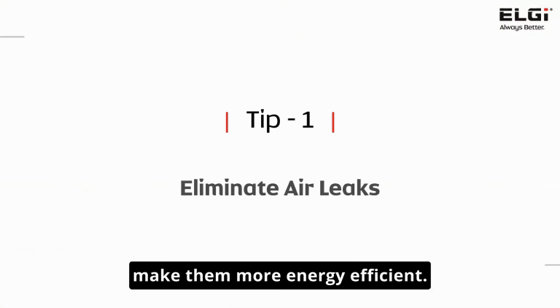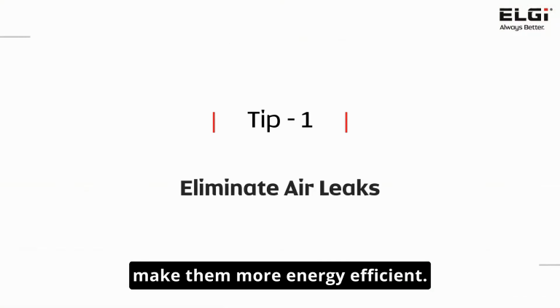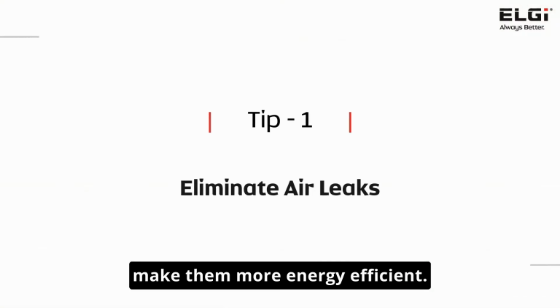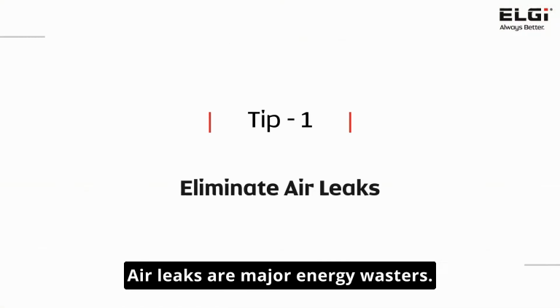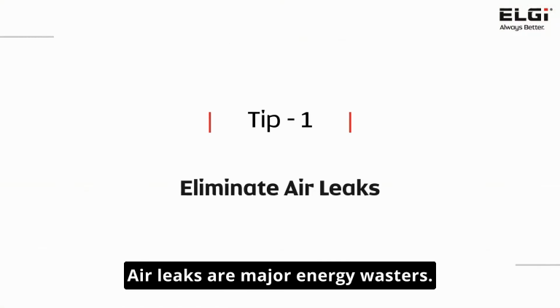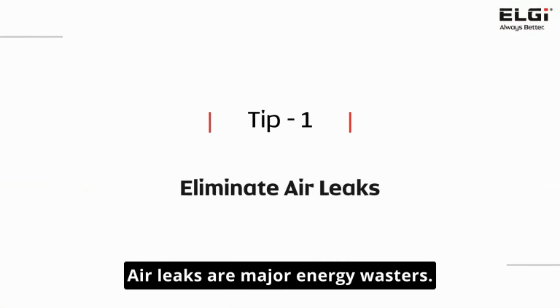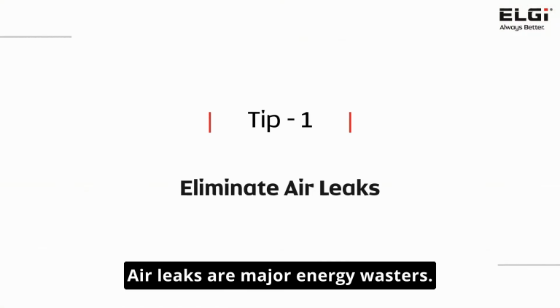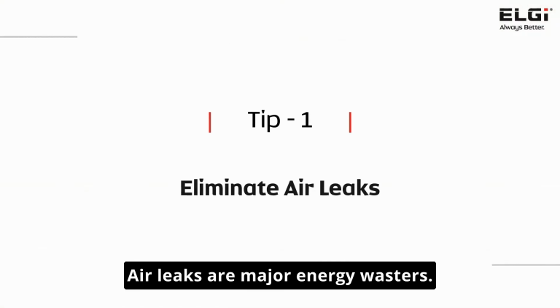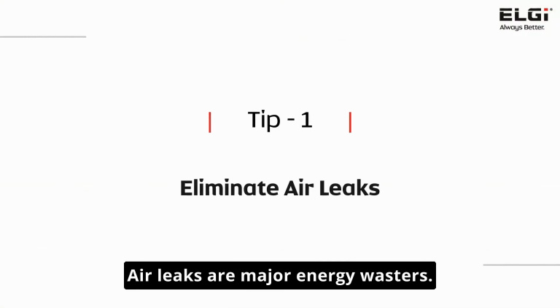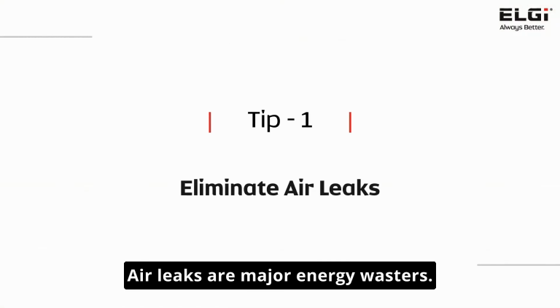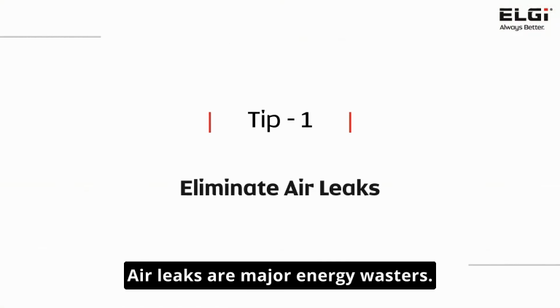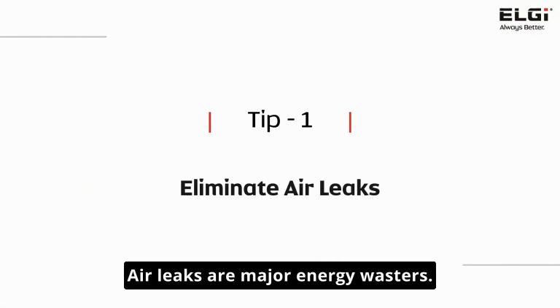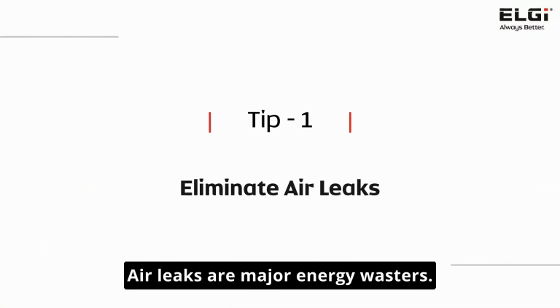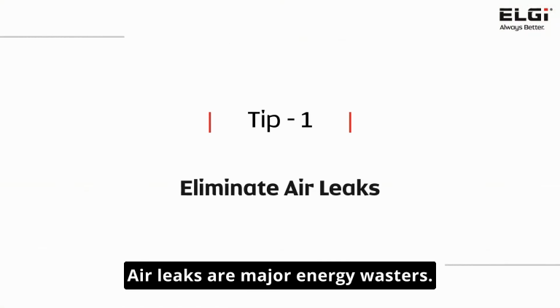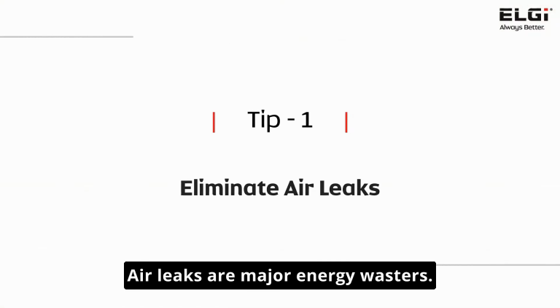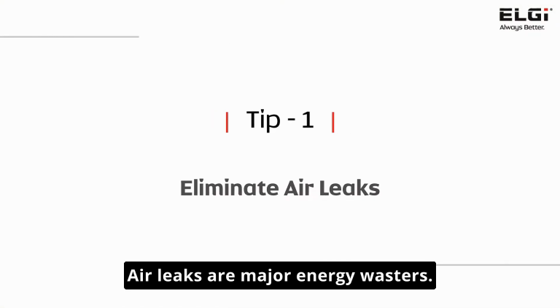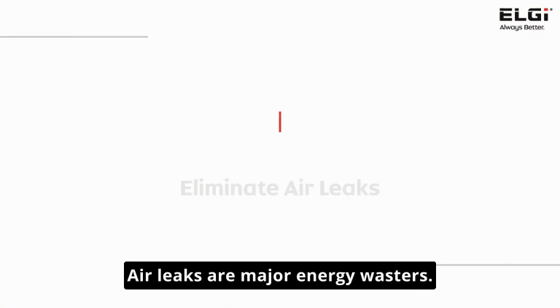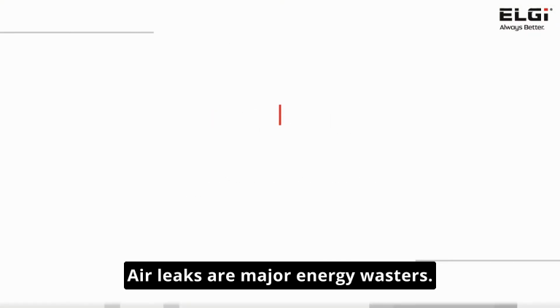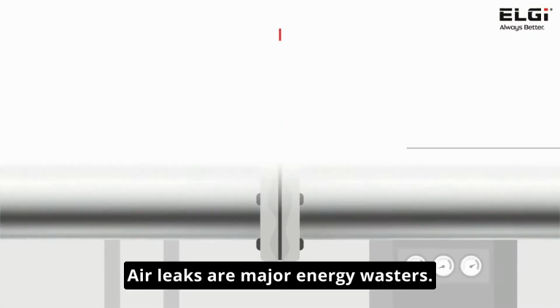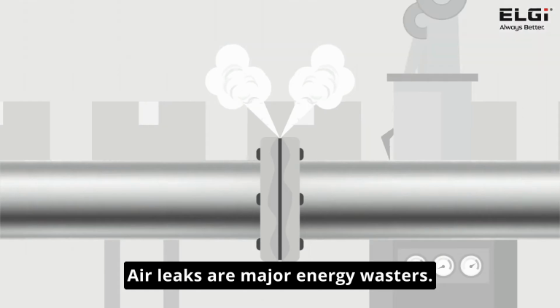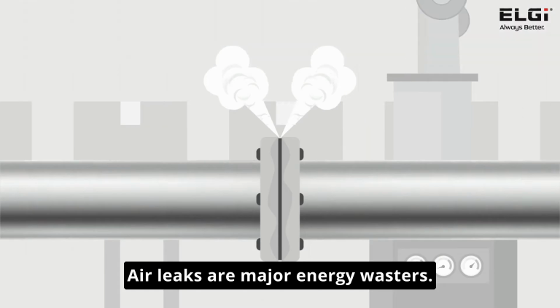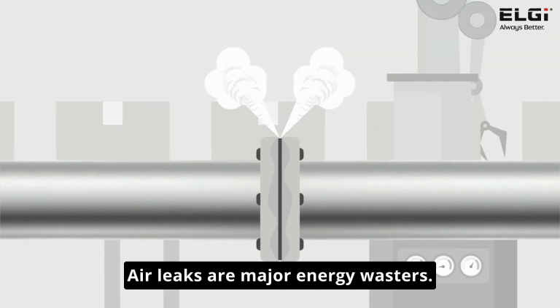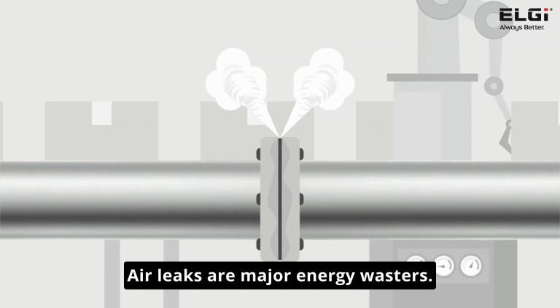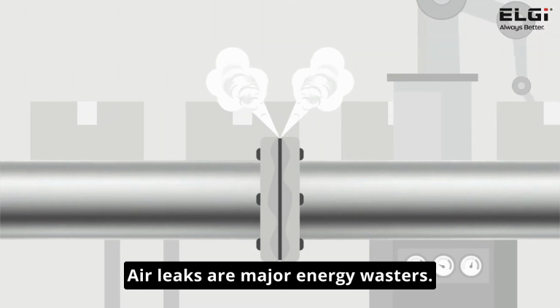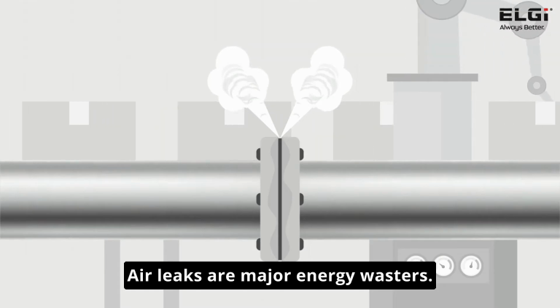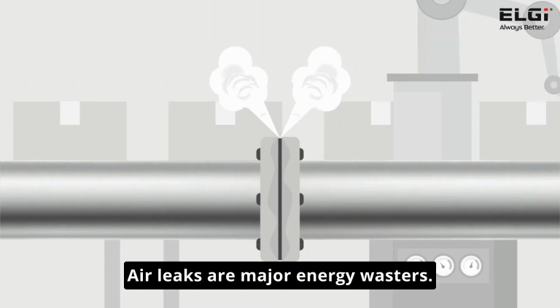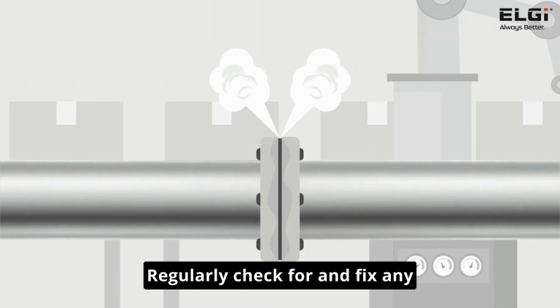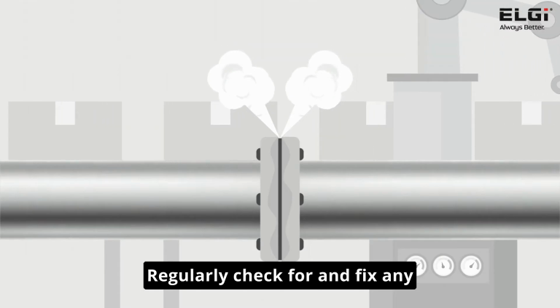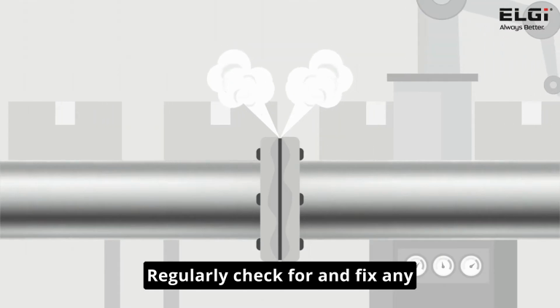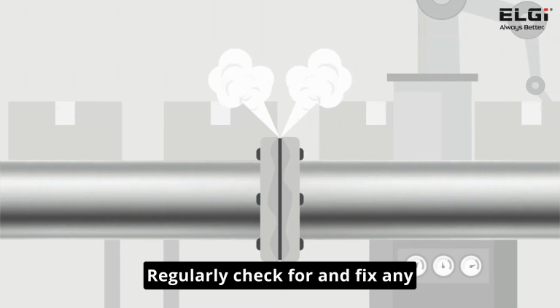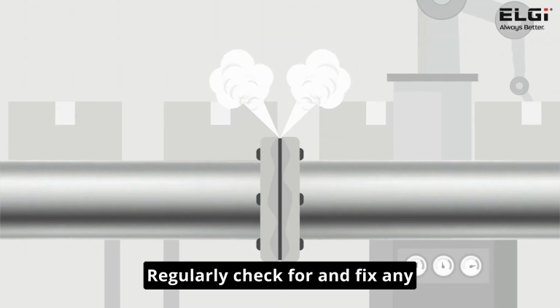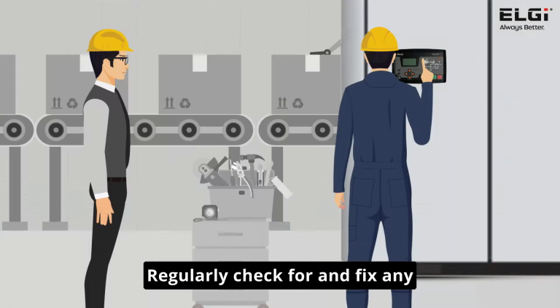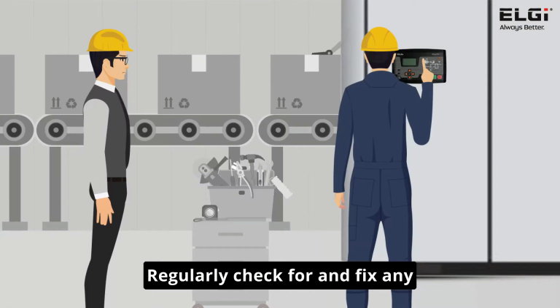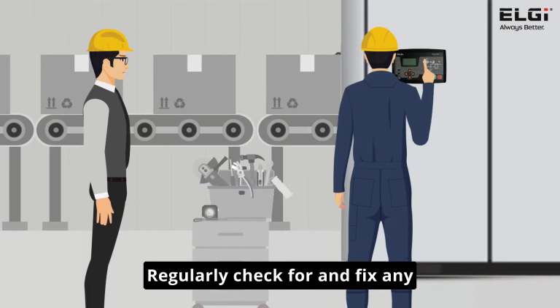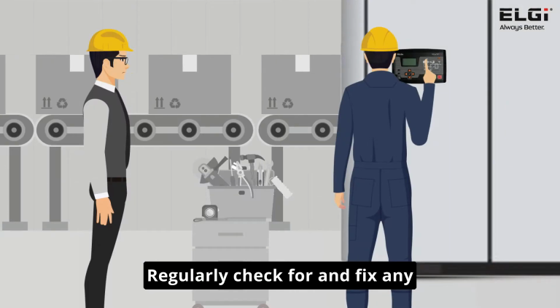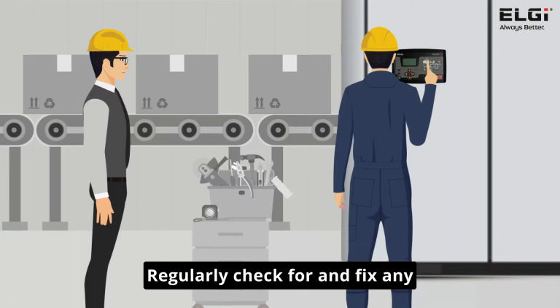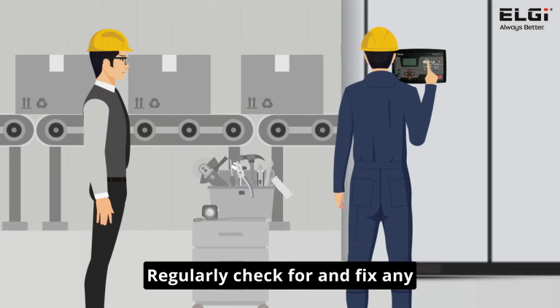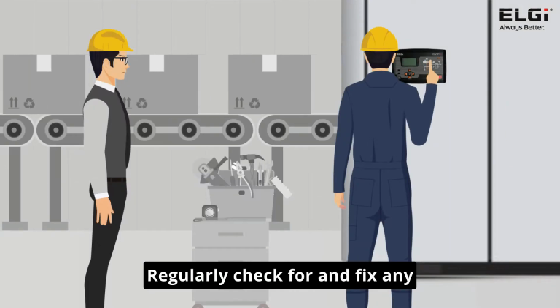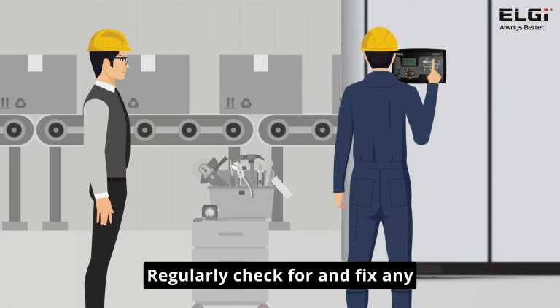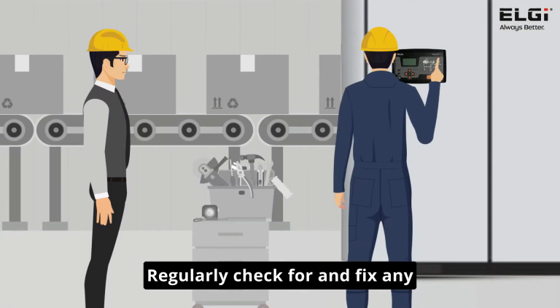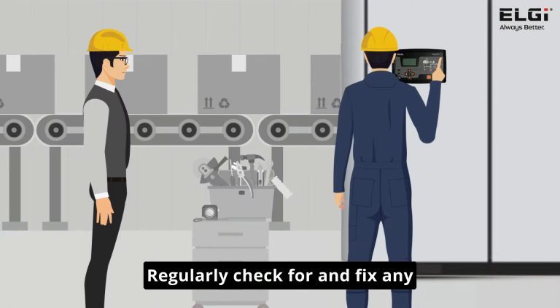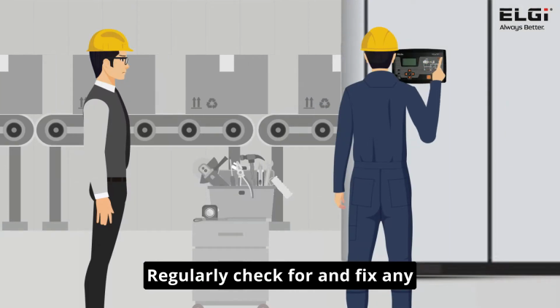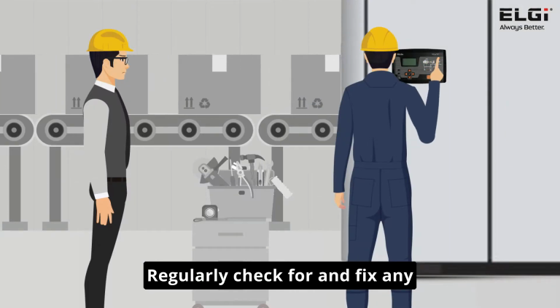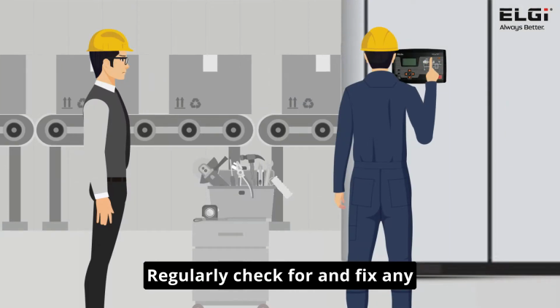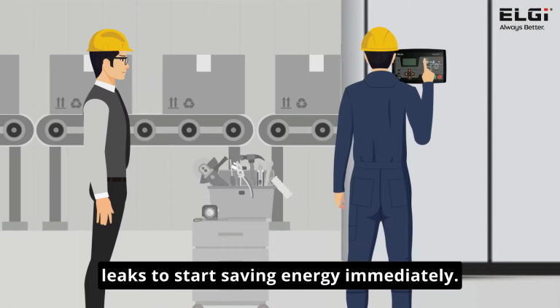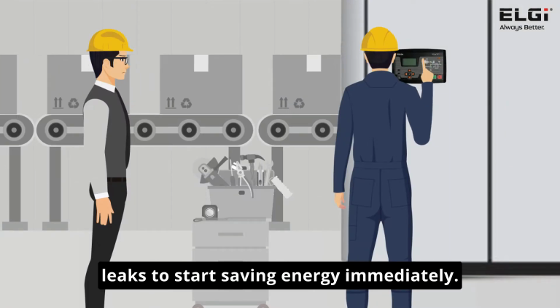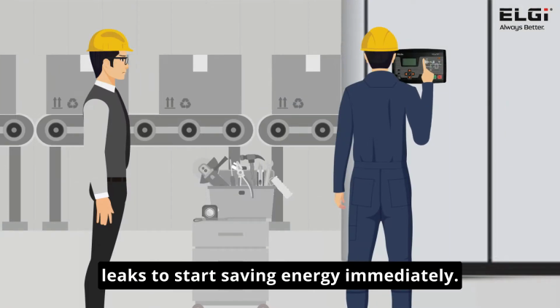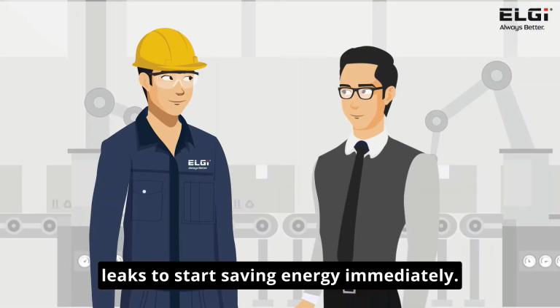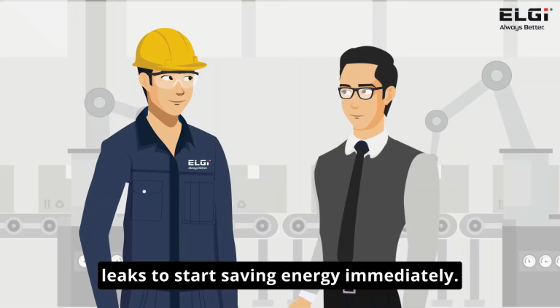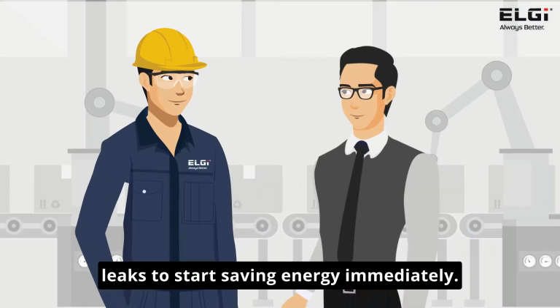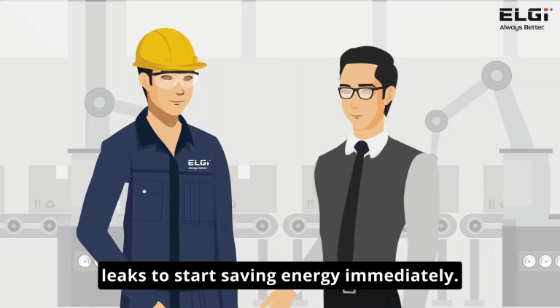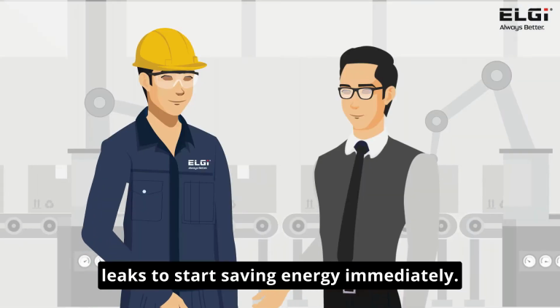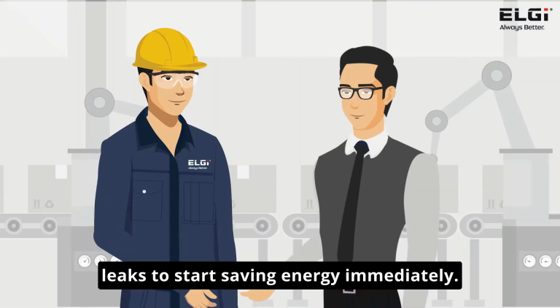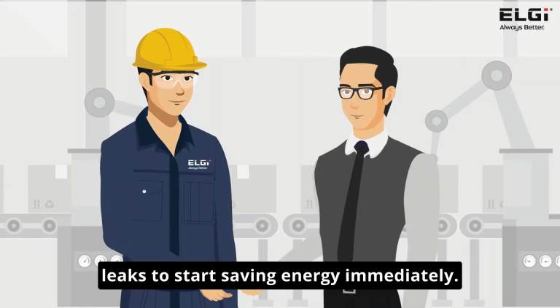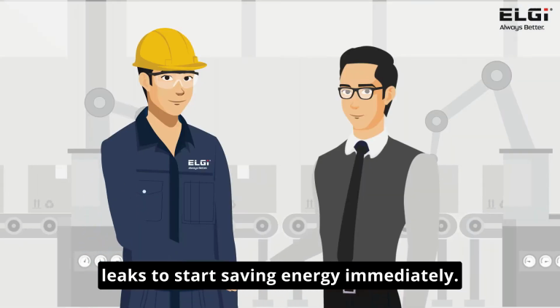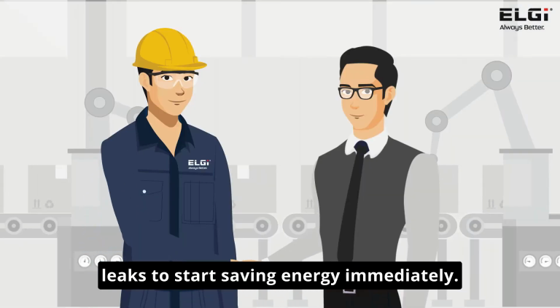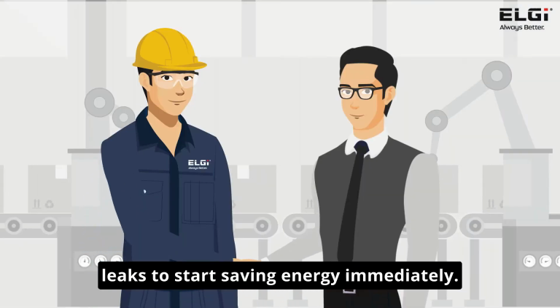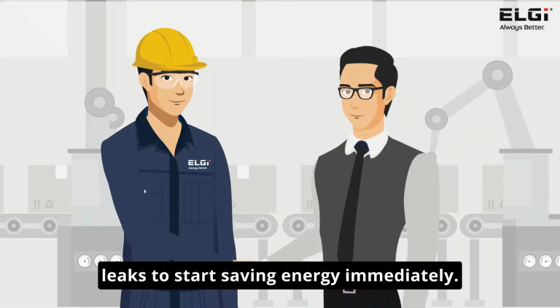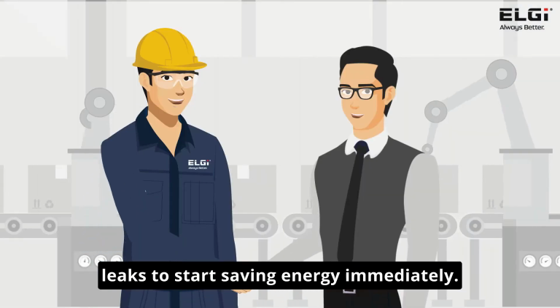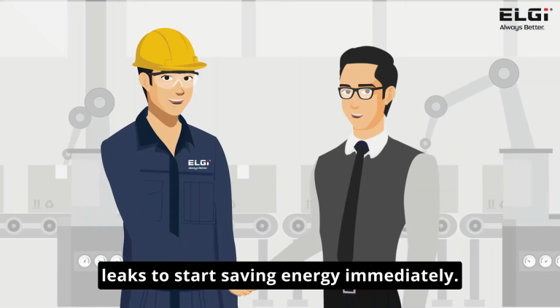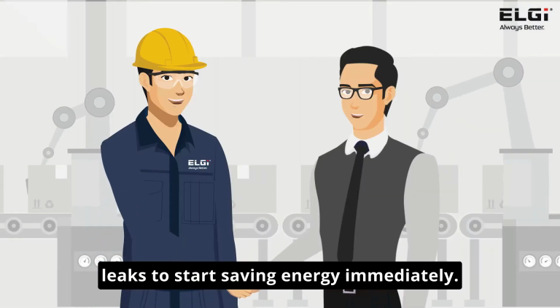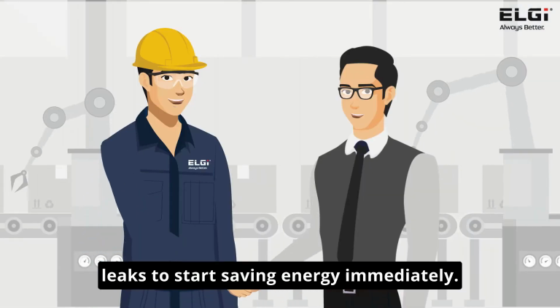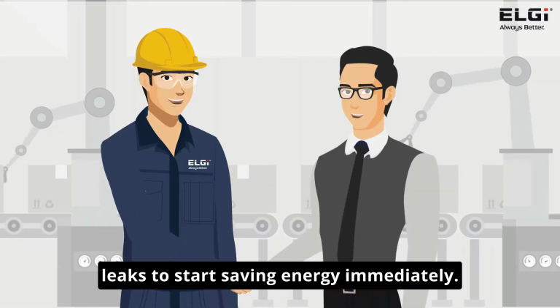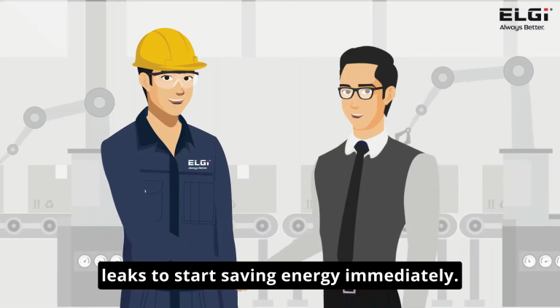Air leaks are major energy wasters. Regularly check for and fix any leaks to start saving energy immediately.